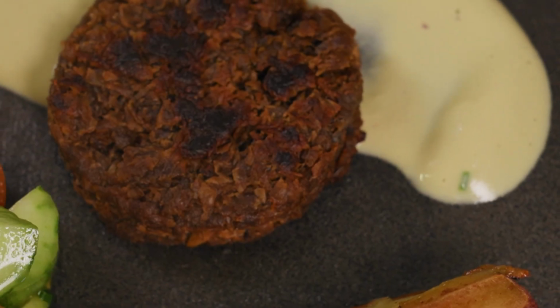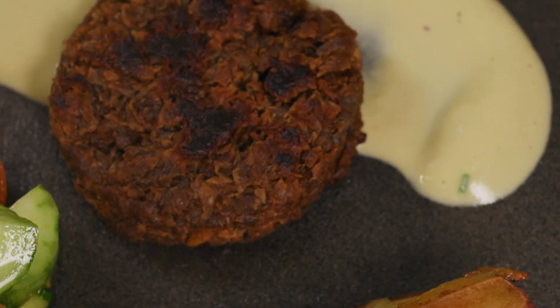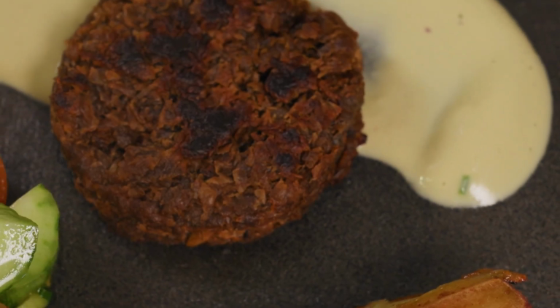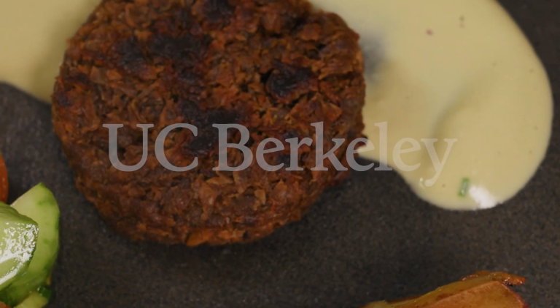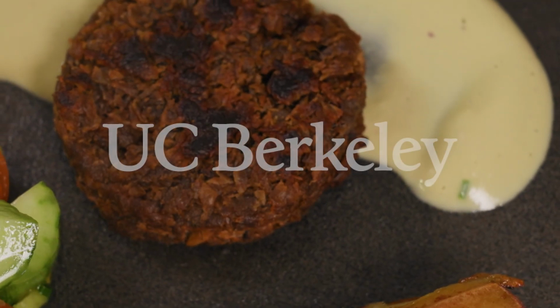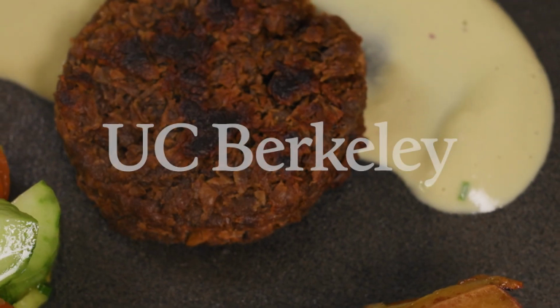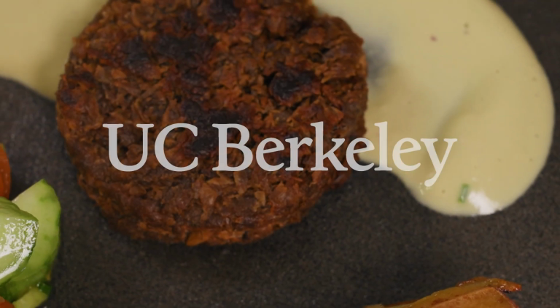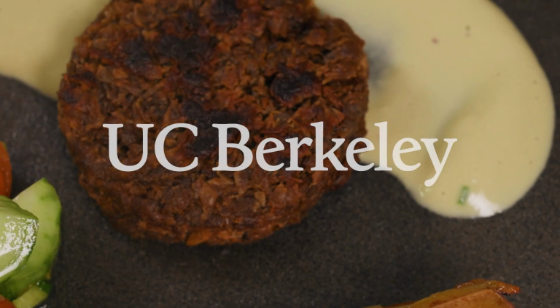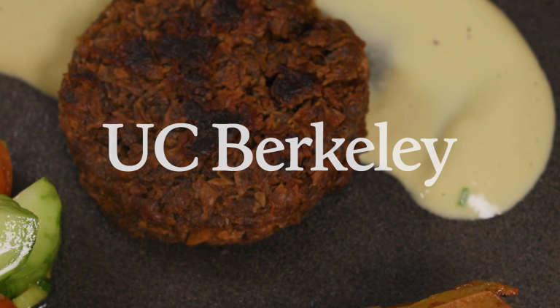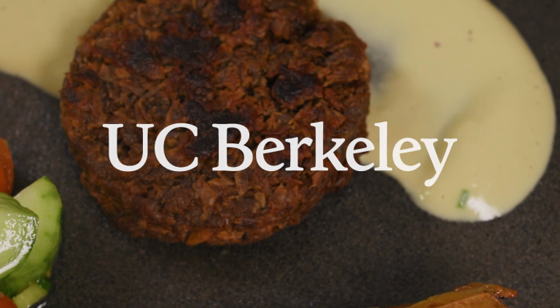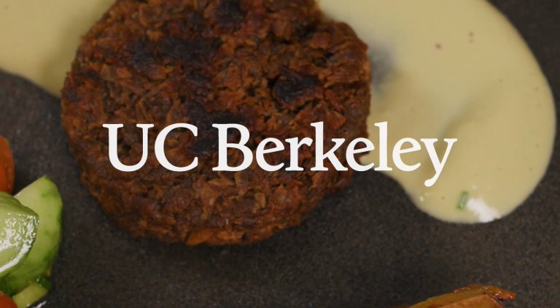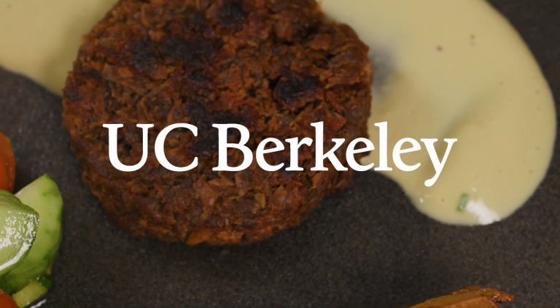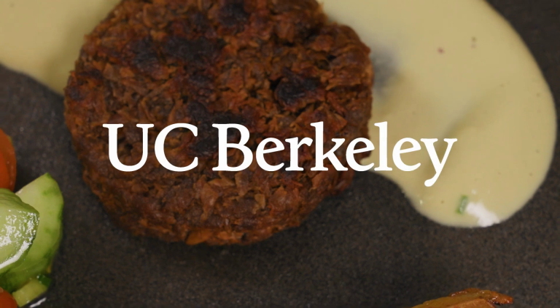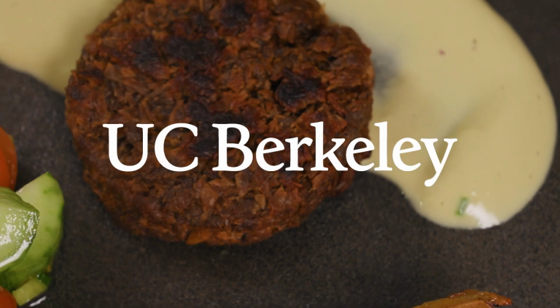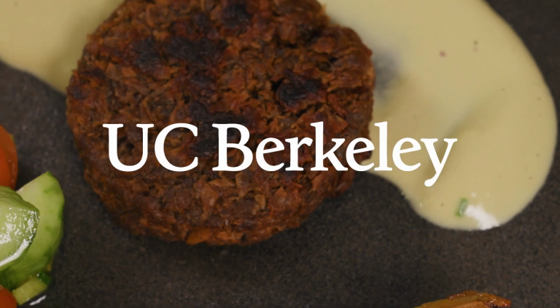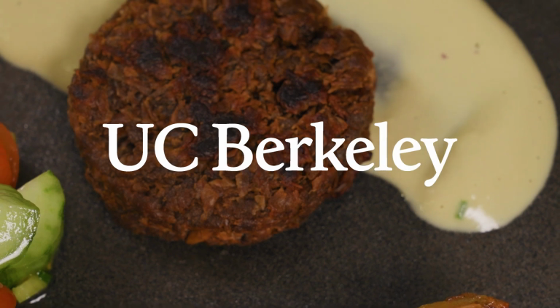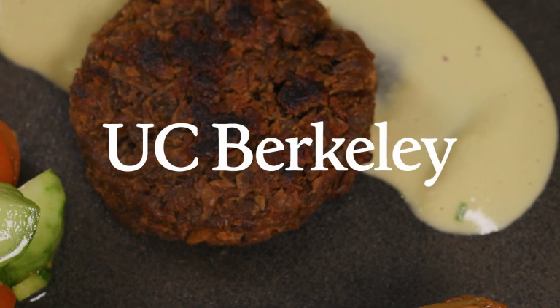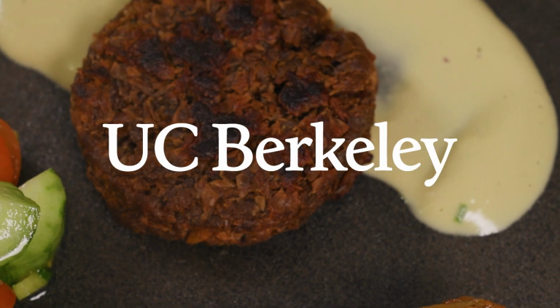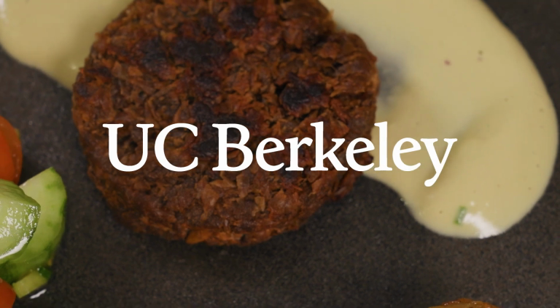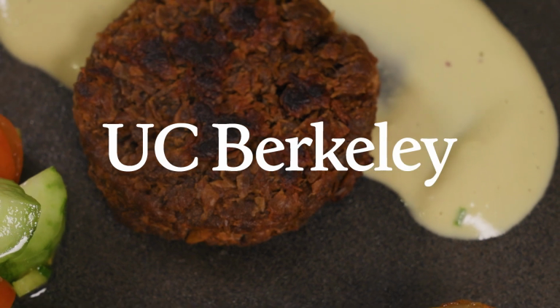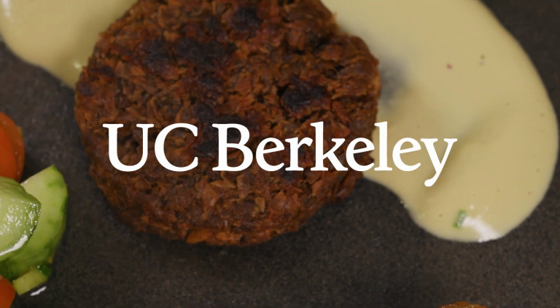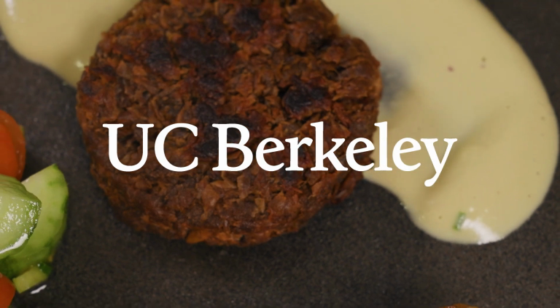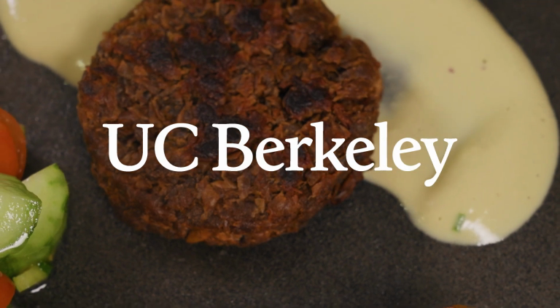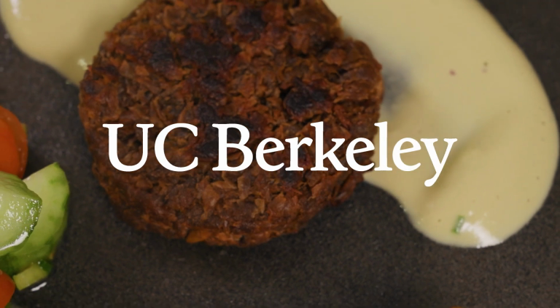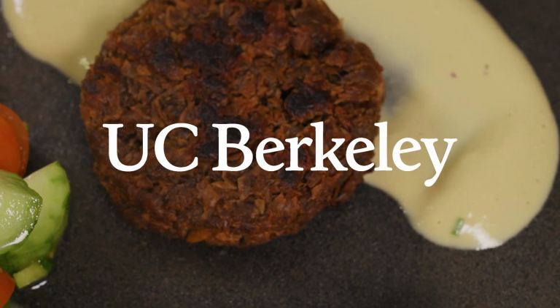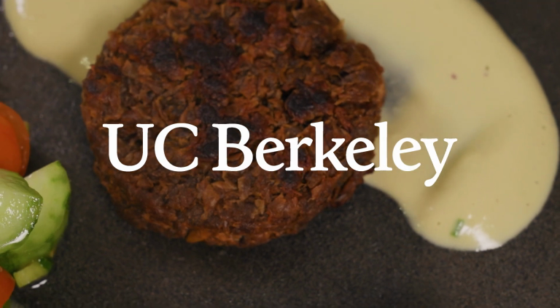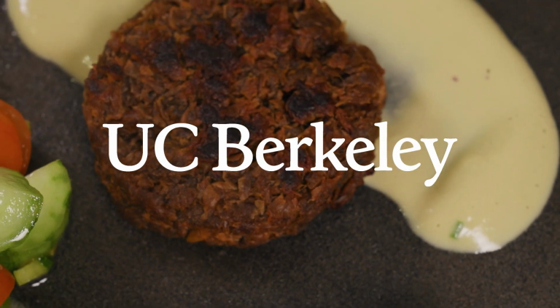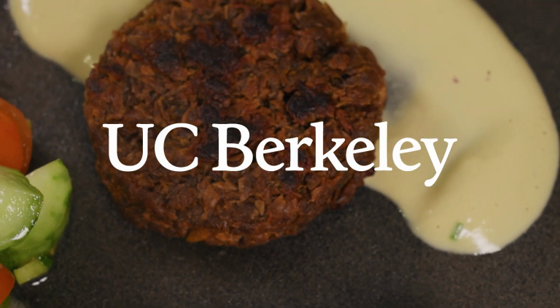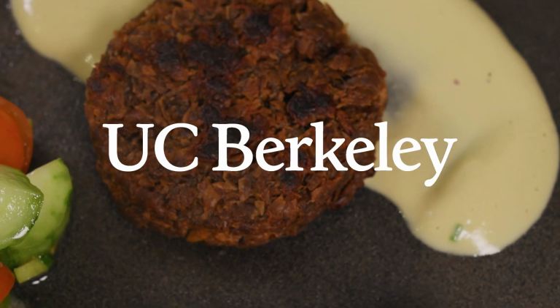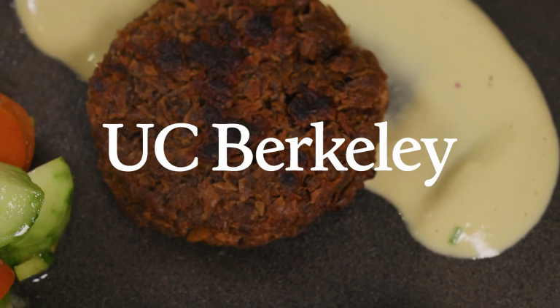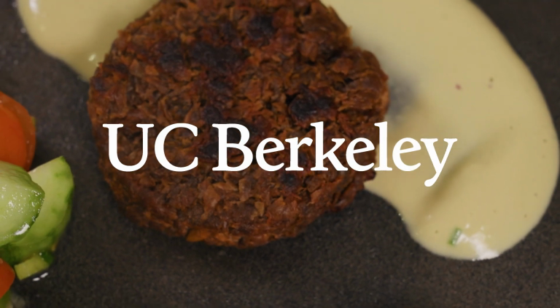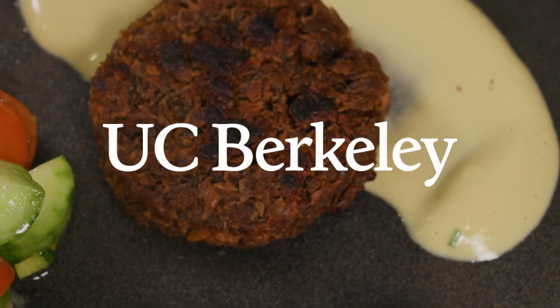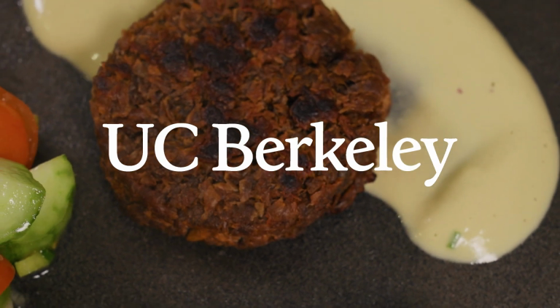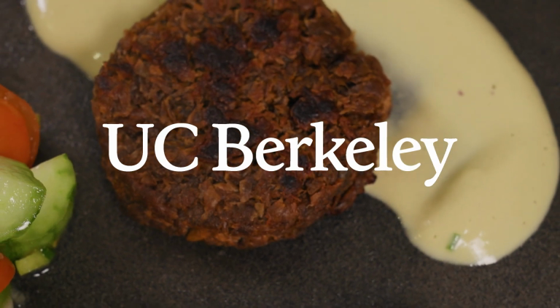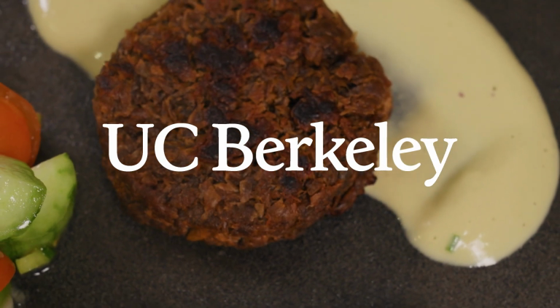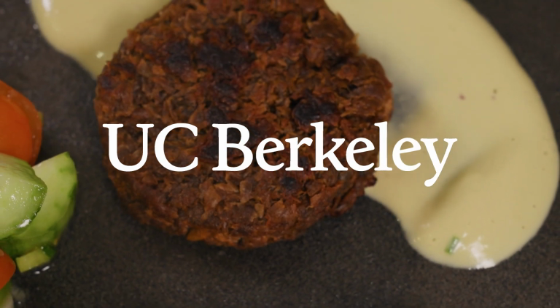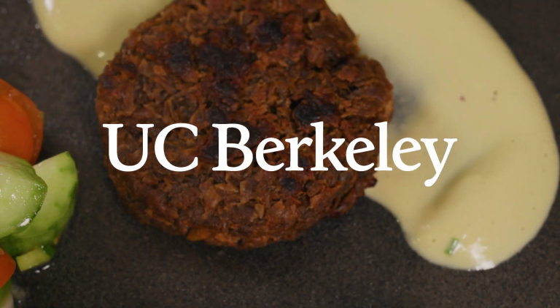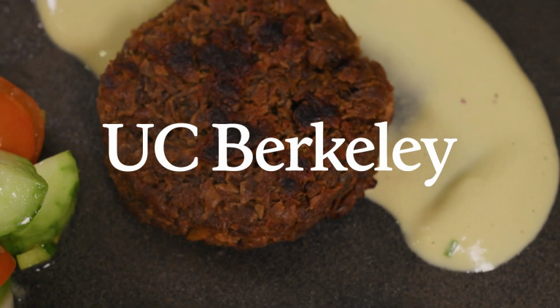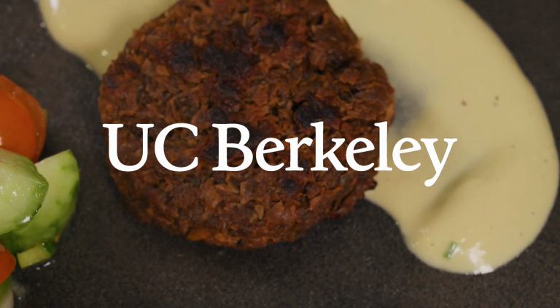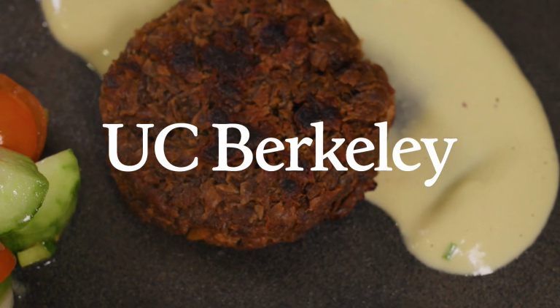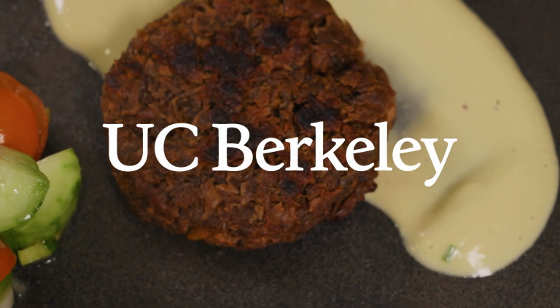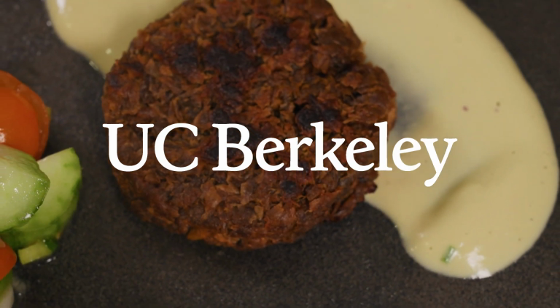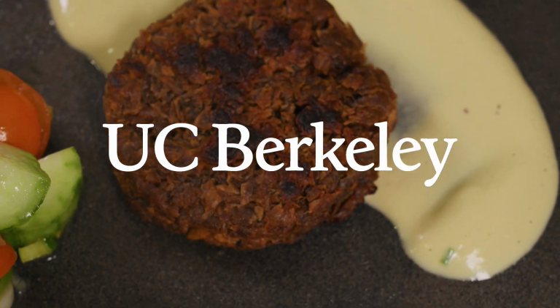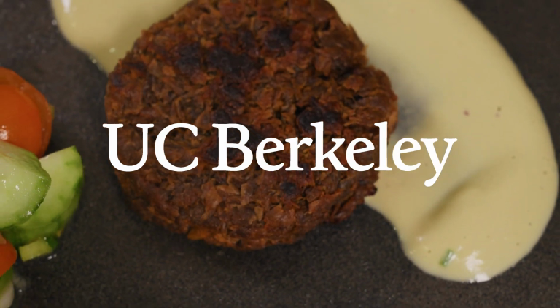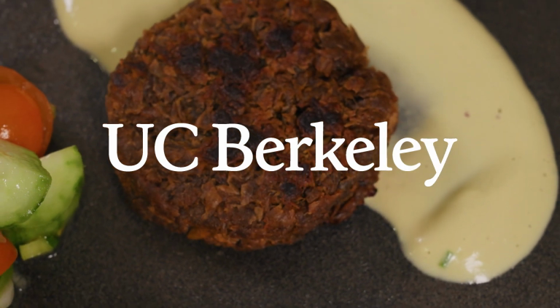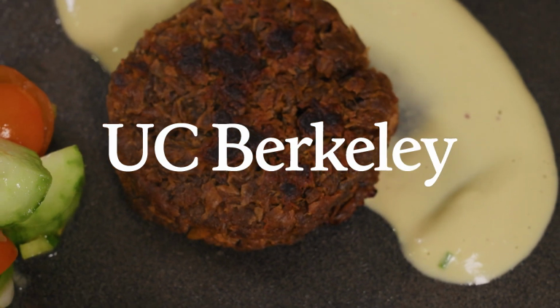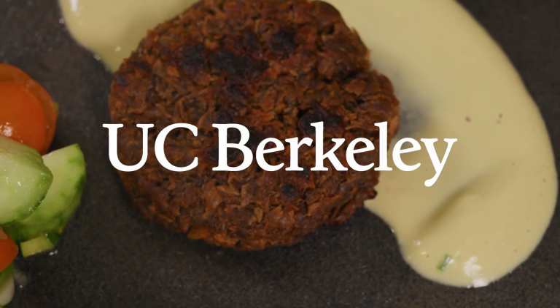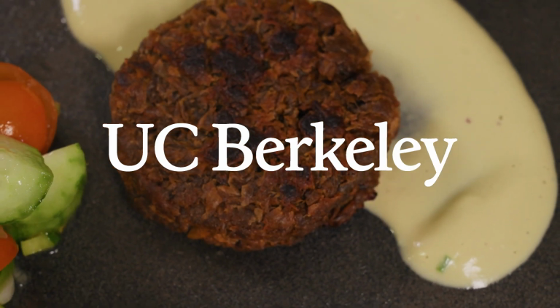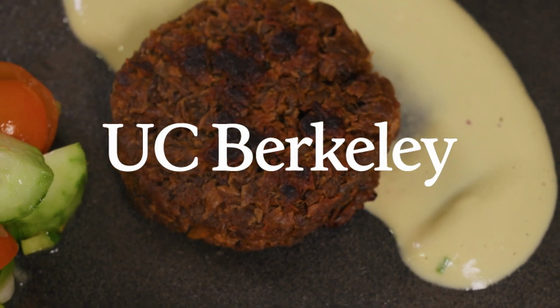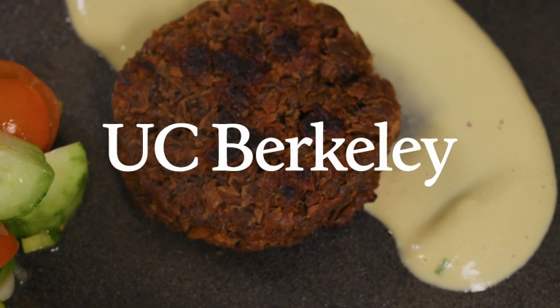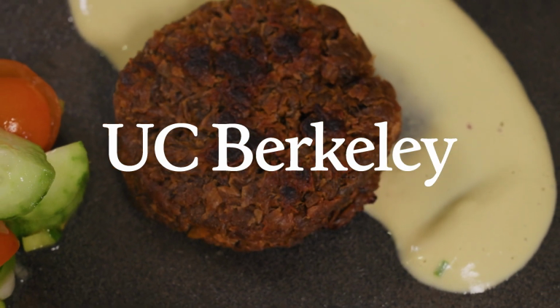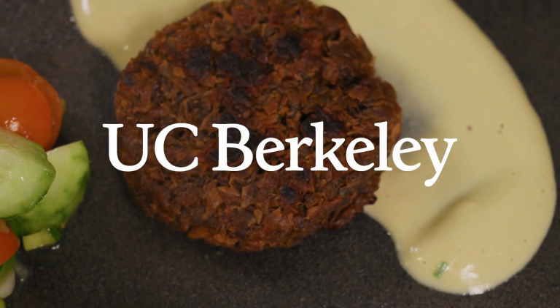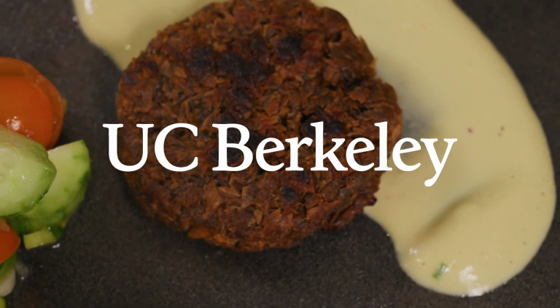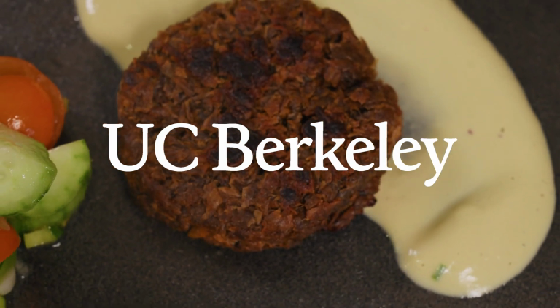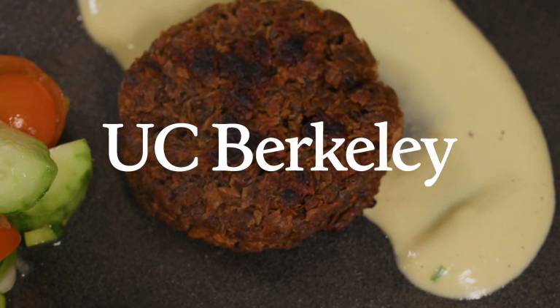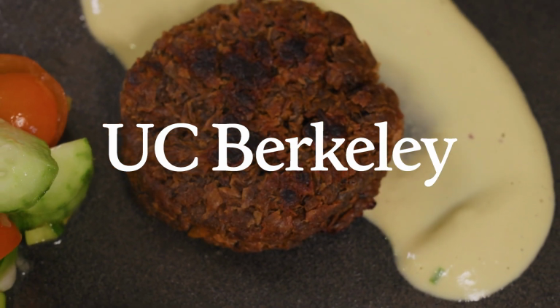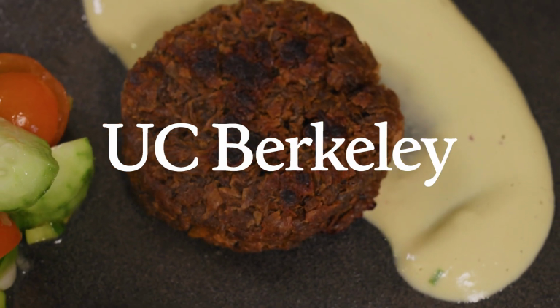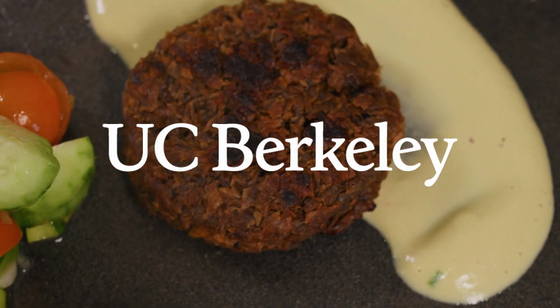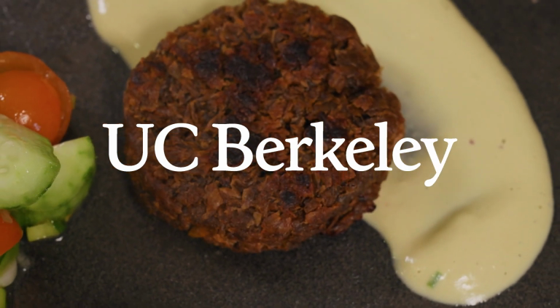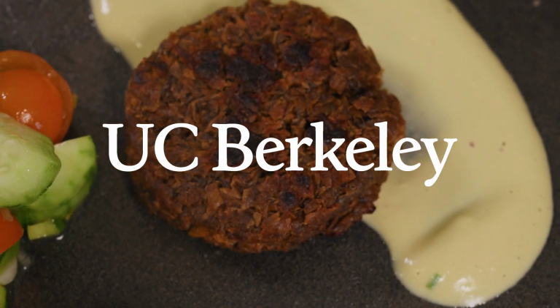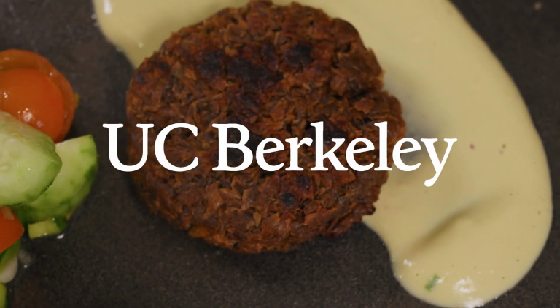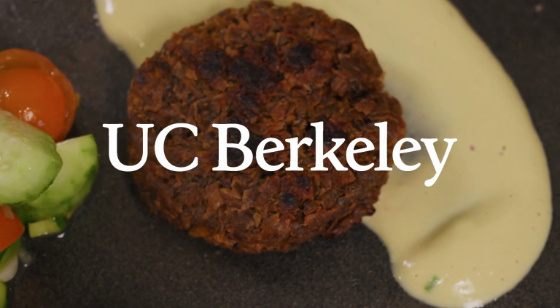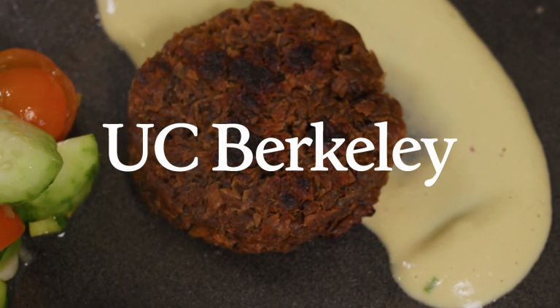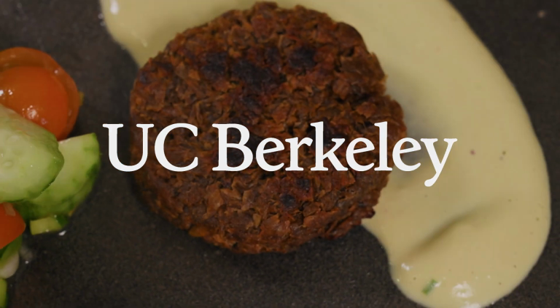The fungus really binds it all together — it makes it more savory, more umami. It's just a delicious piece of food.